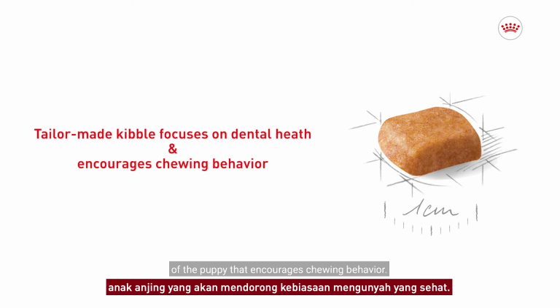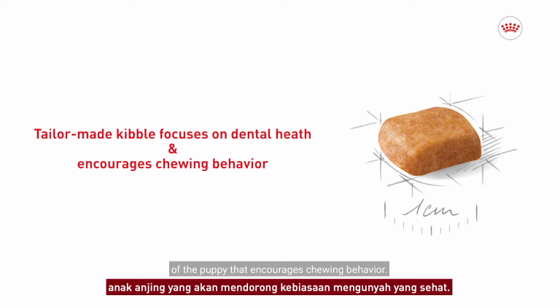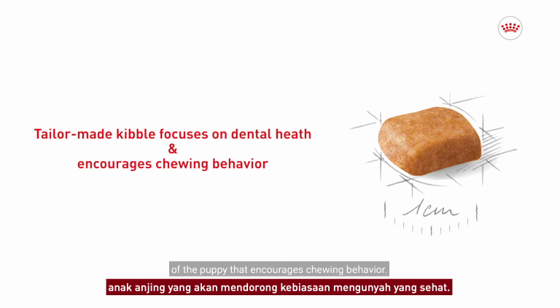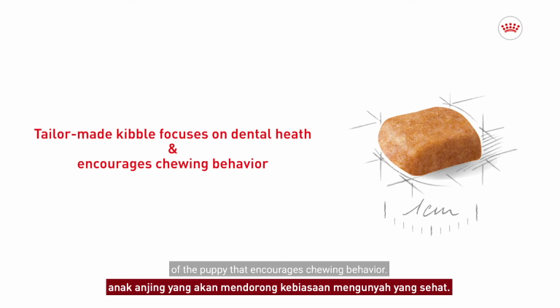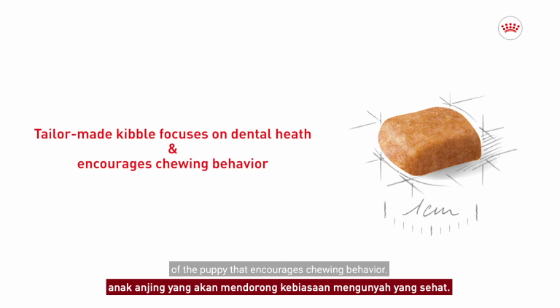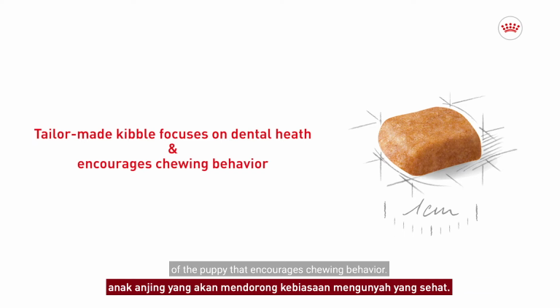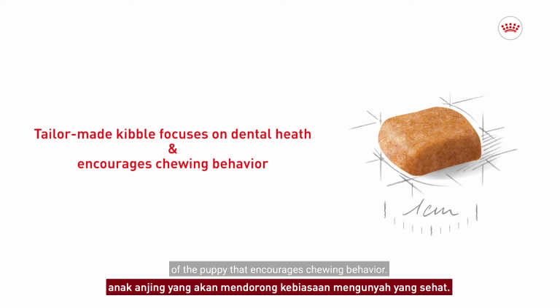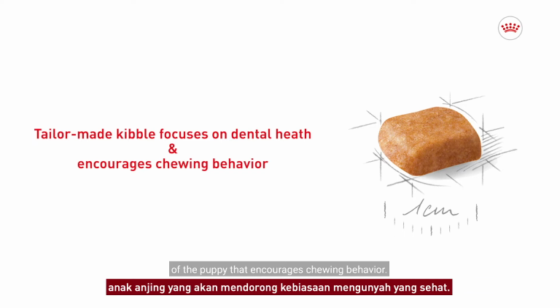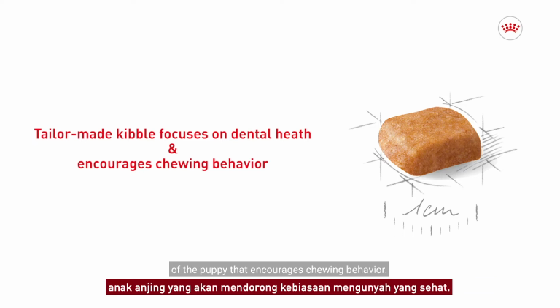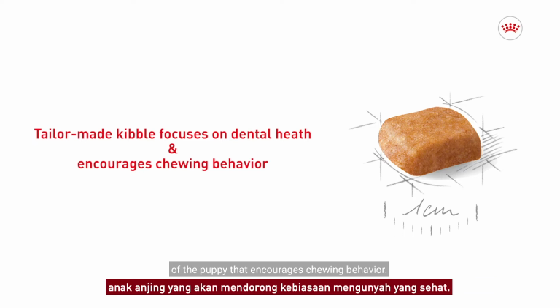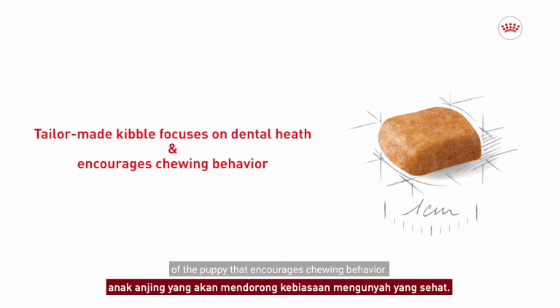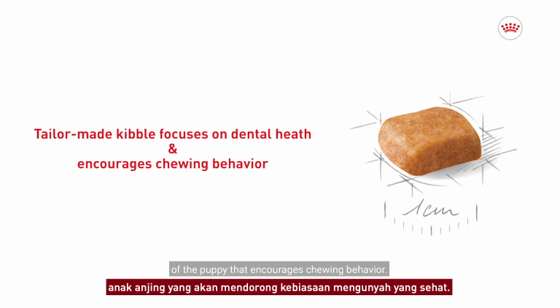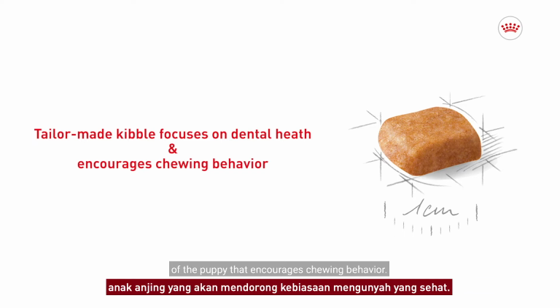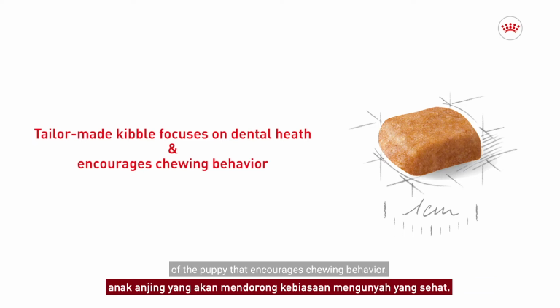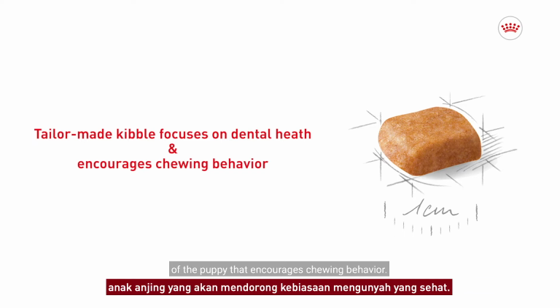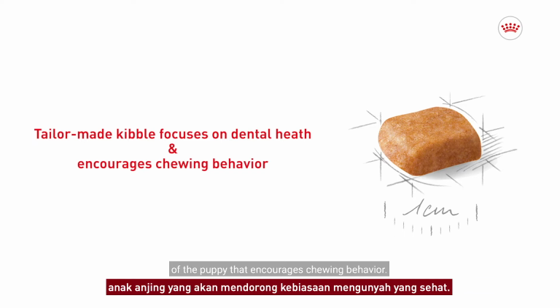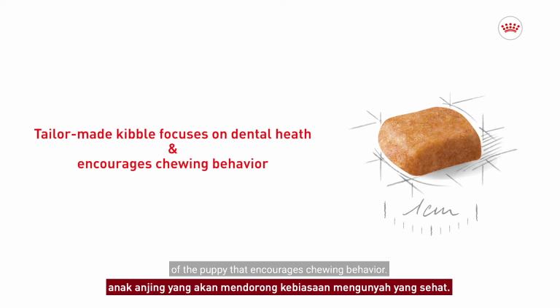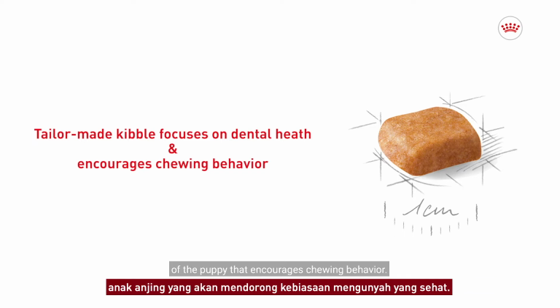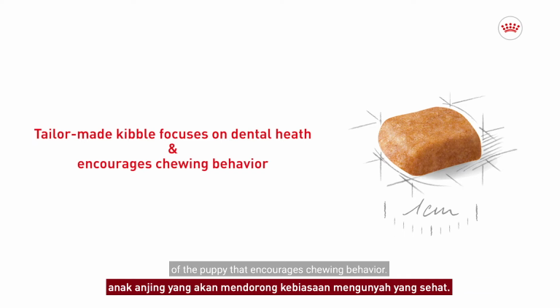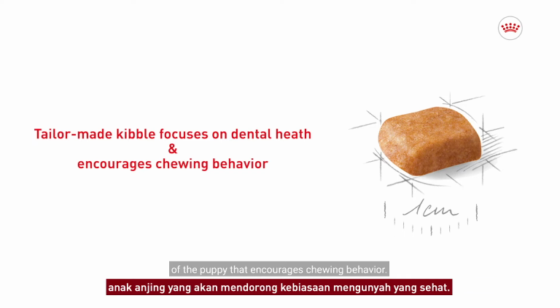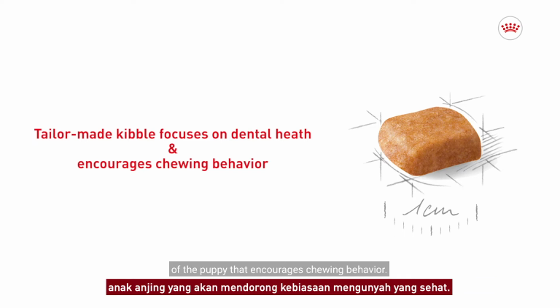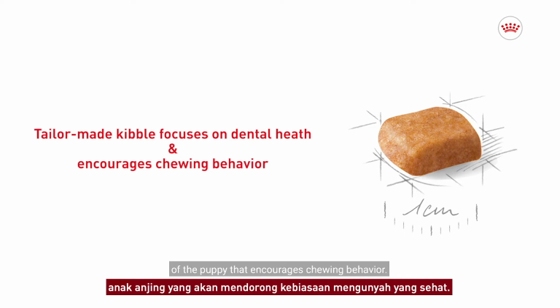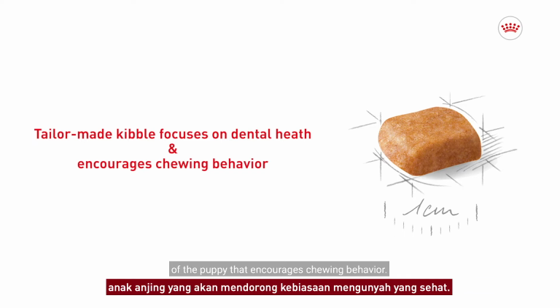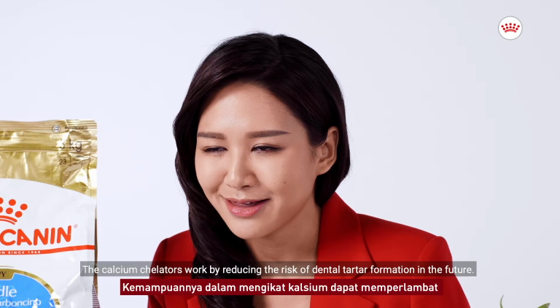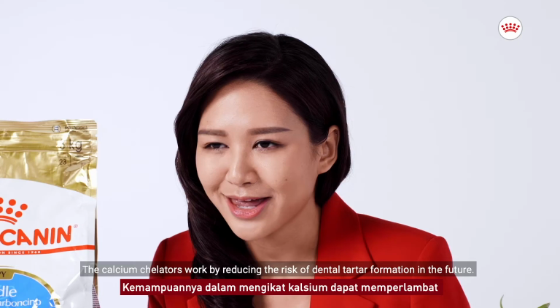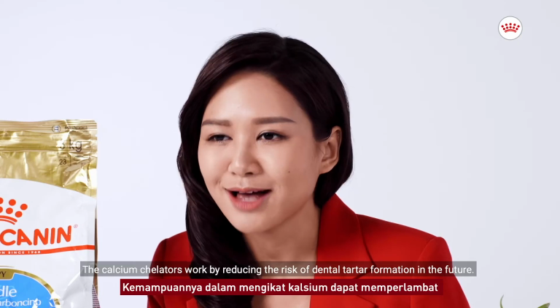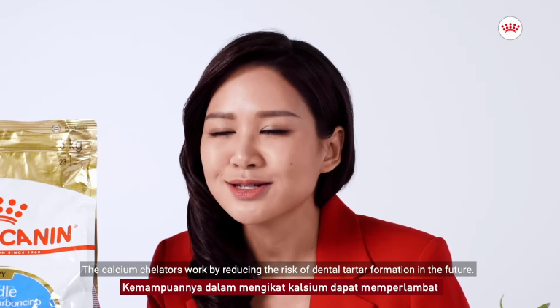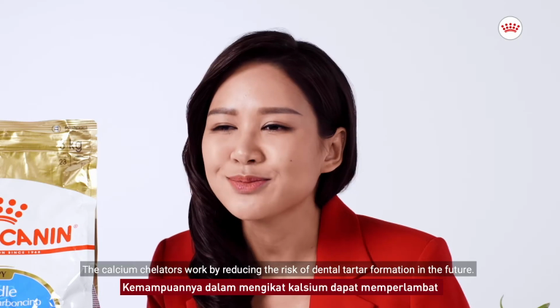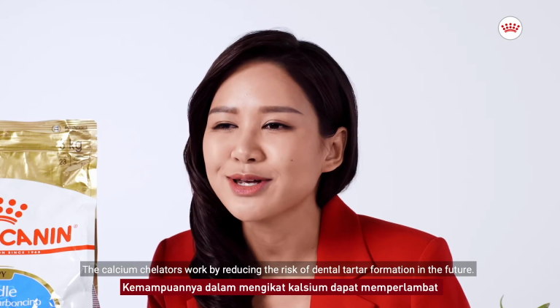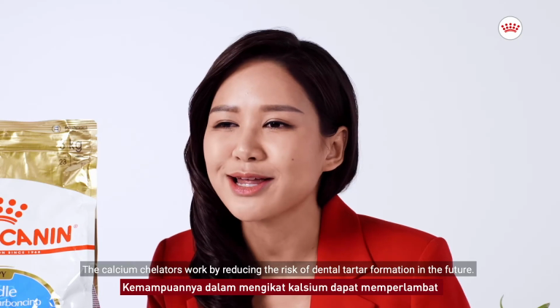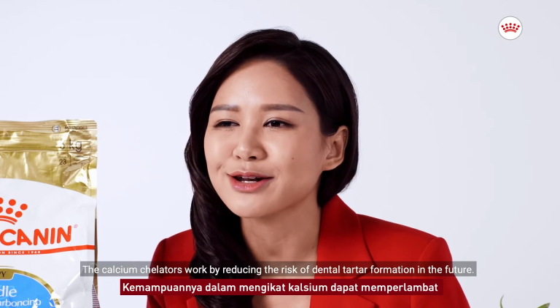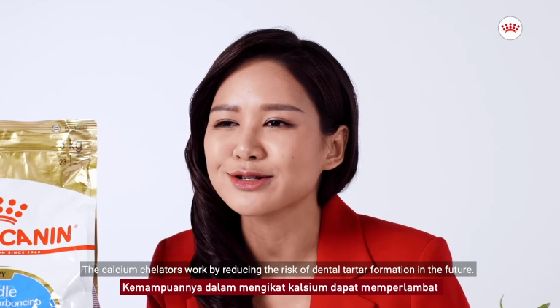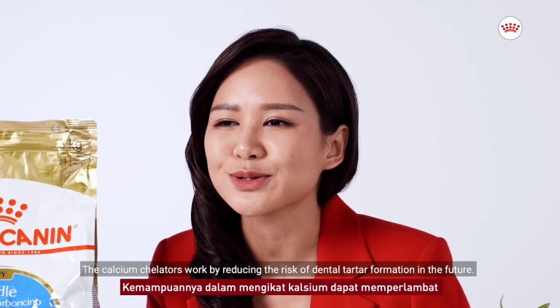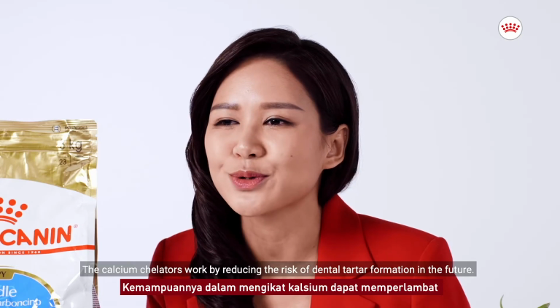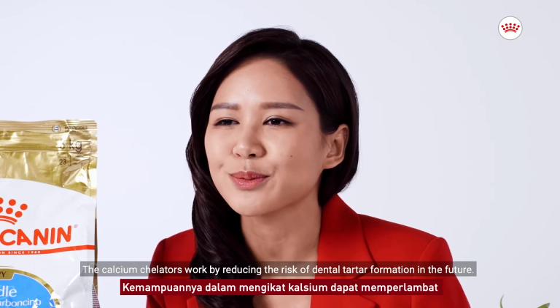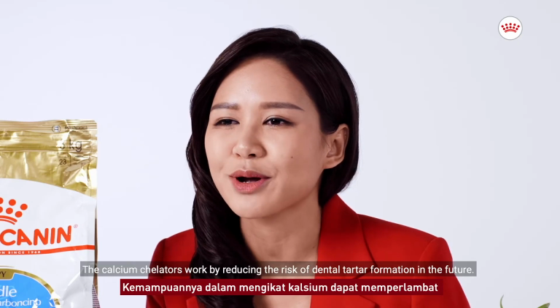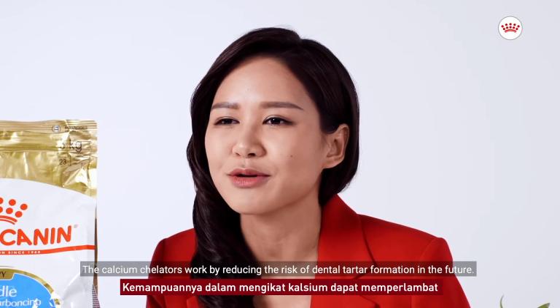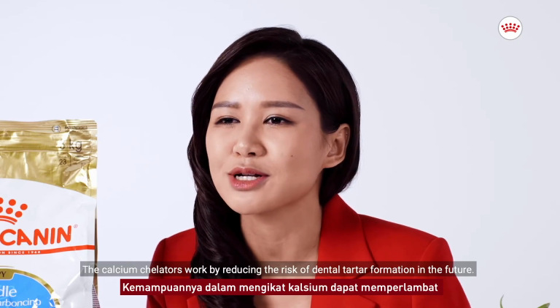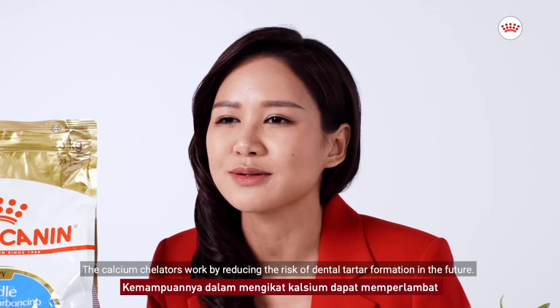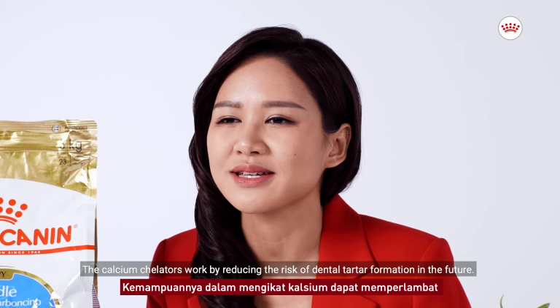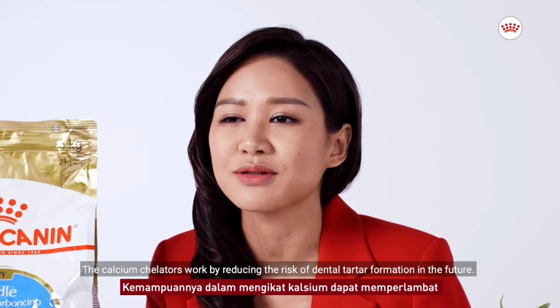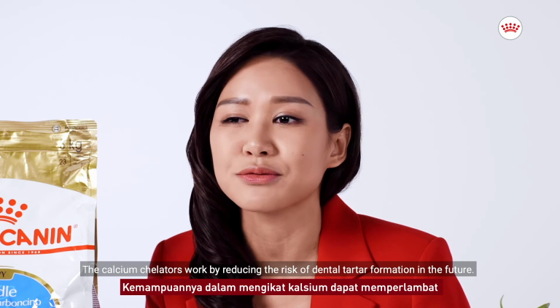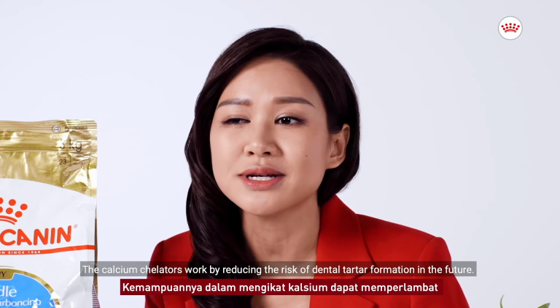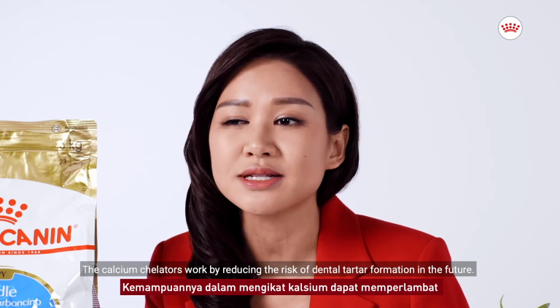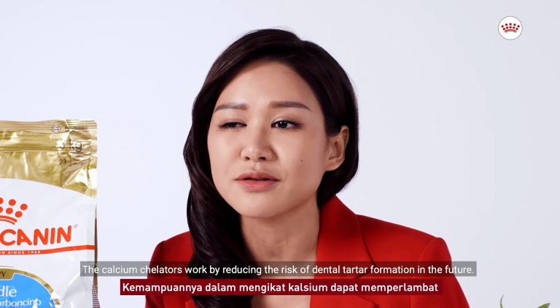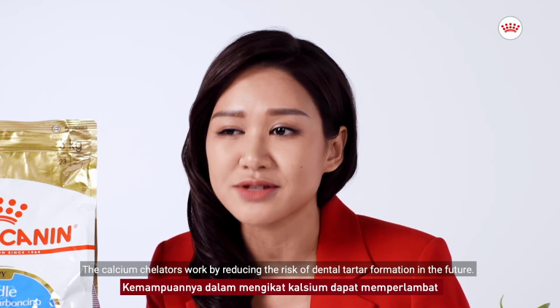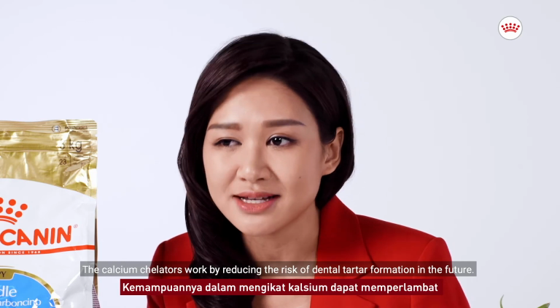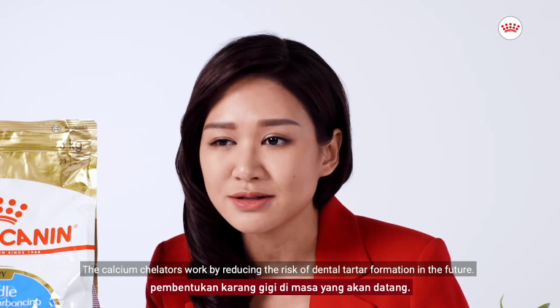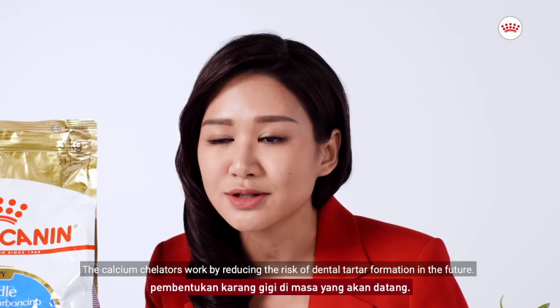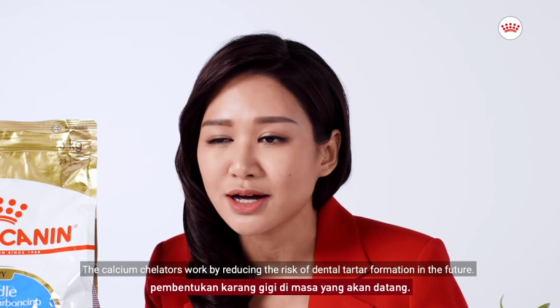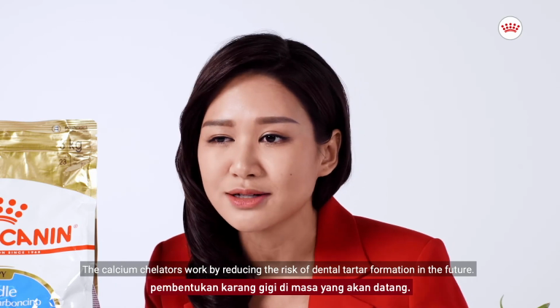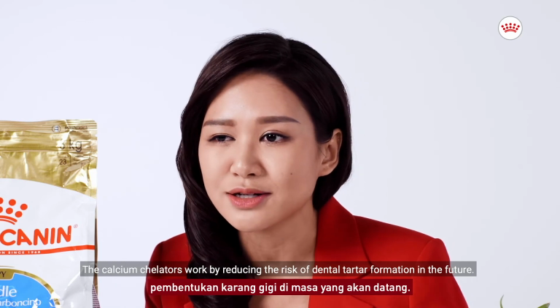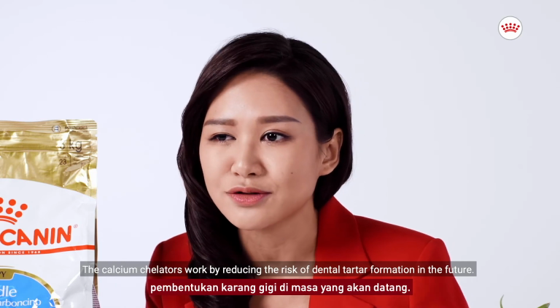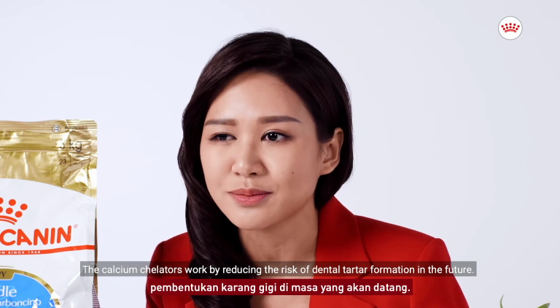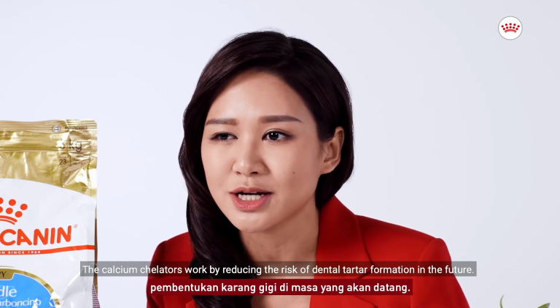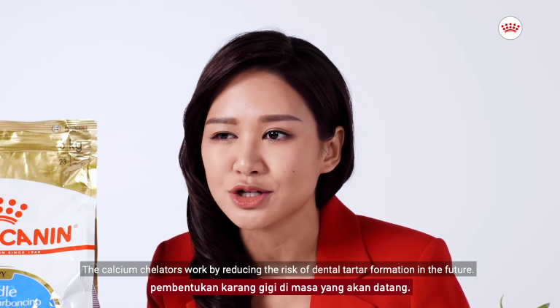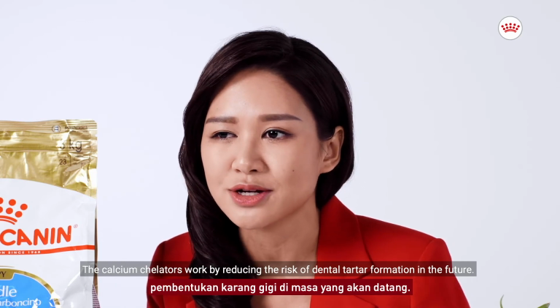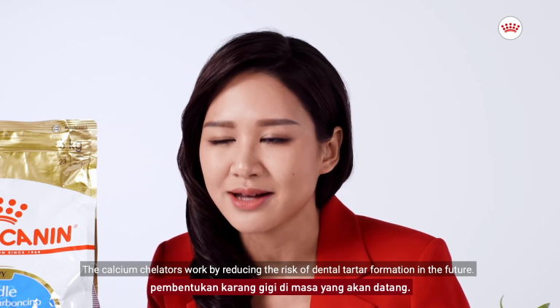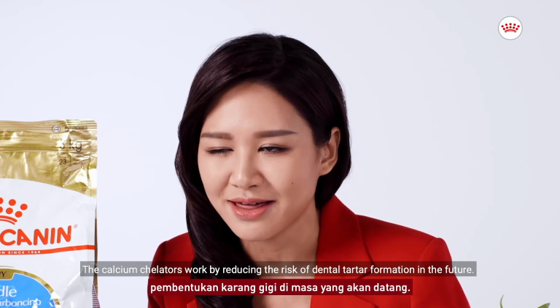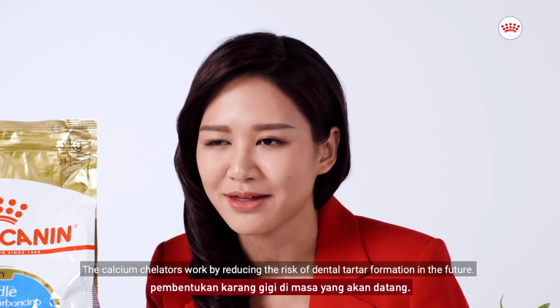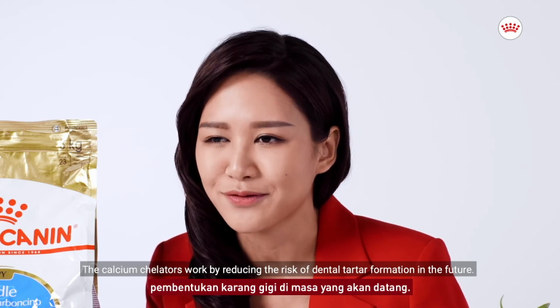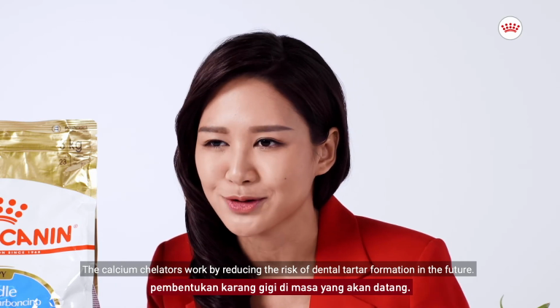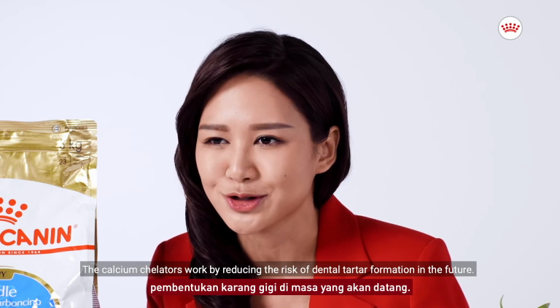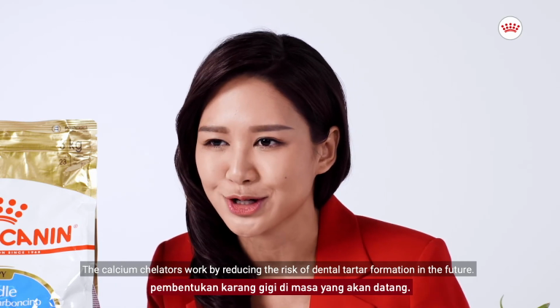The tailor-made kibble with precise size and shape focuses on the dental health of the puppy that encourages chewing behavior. The calcium chelators work by reducing the risk of dental tartar formation in the future.